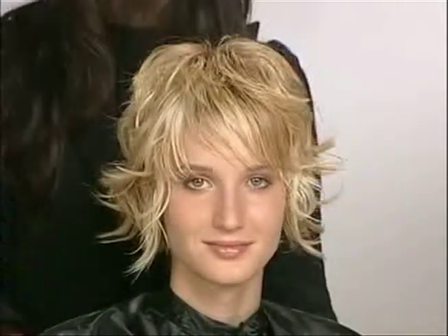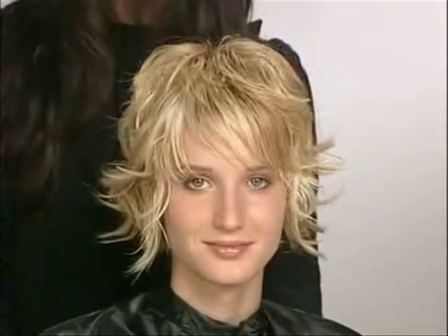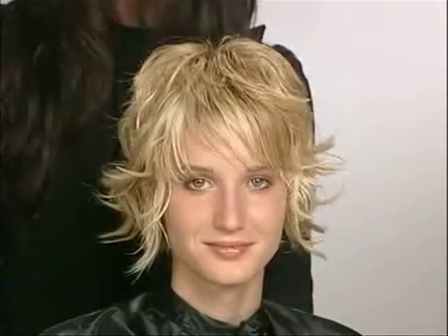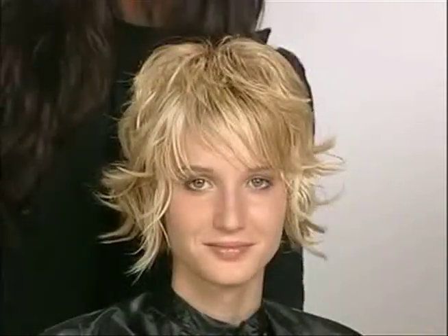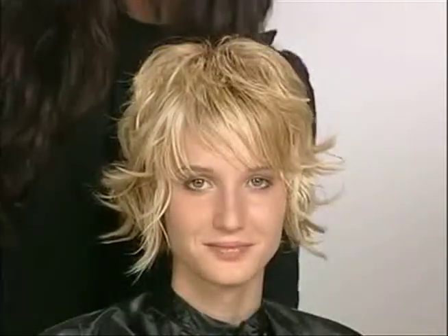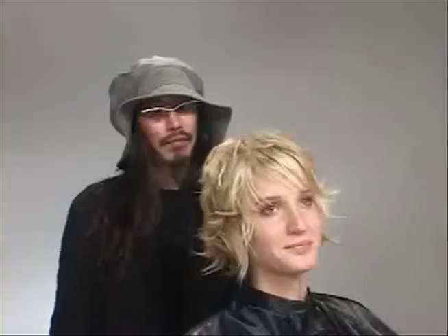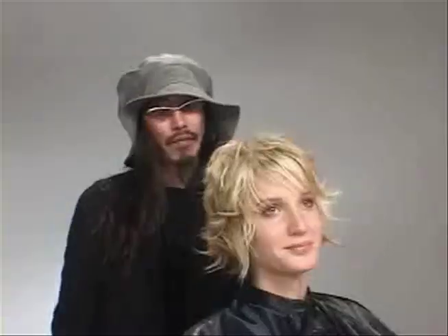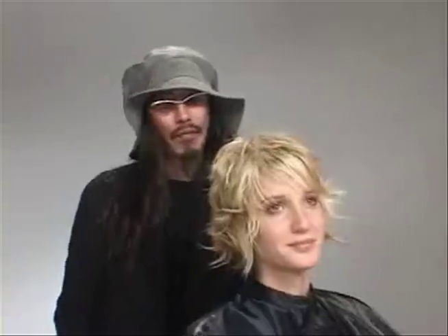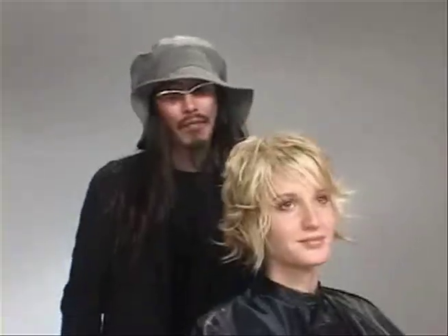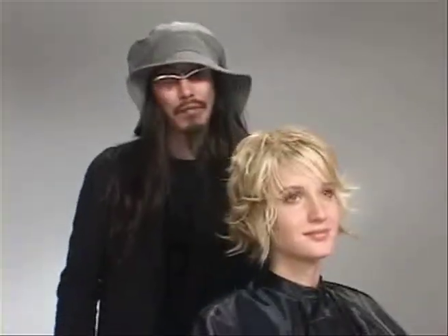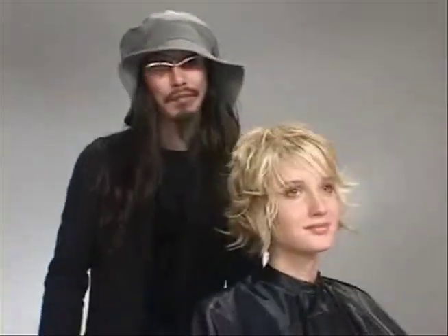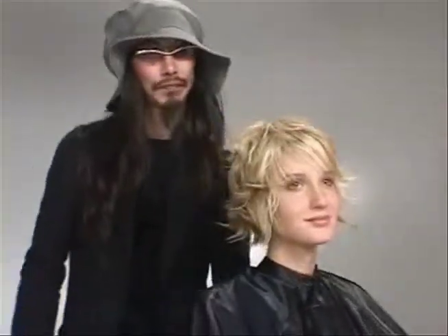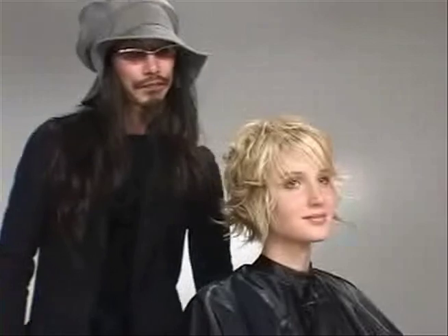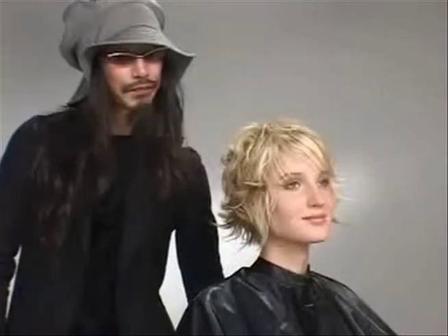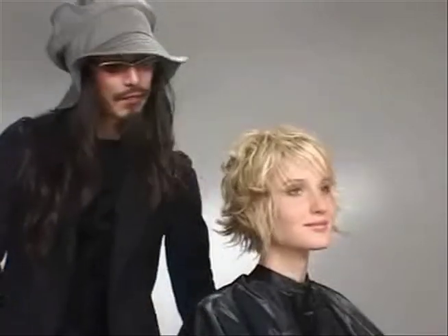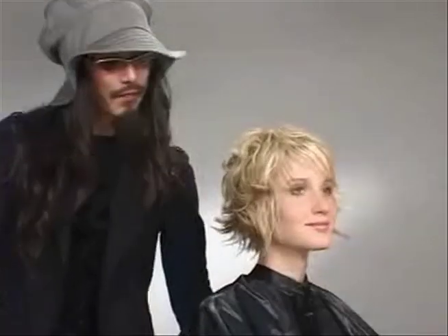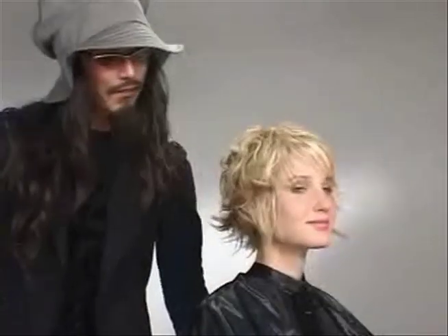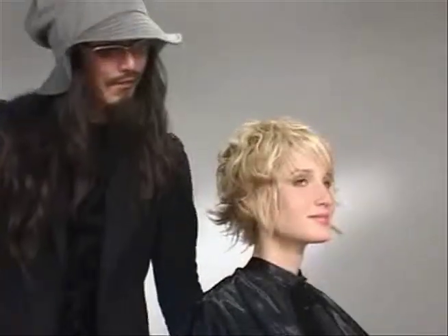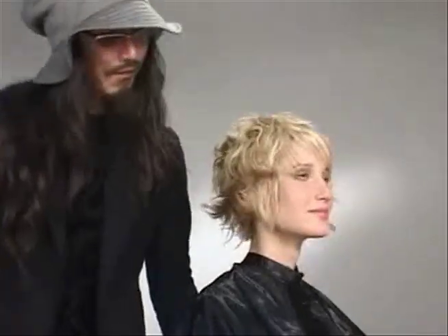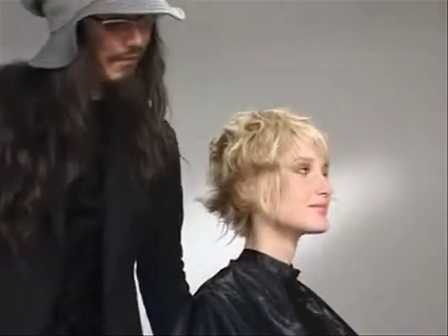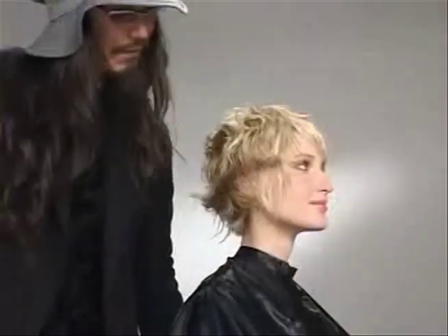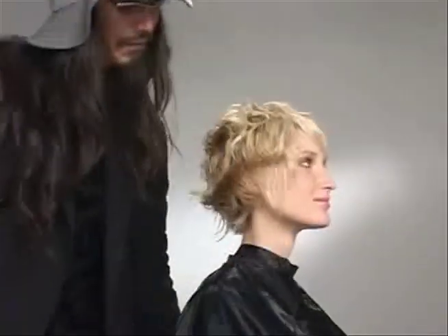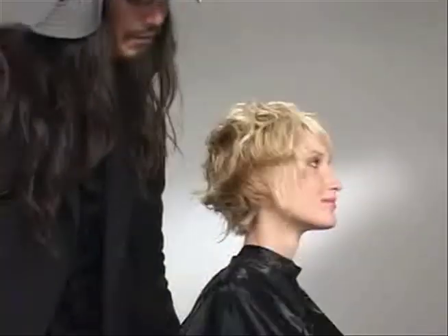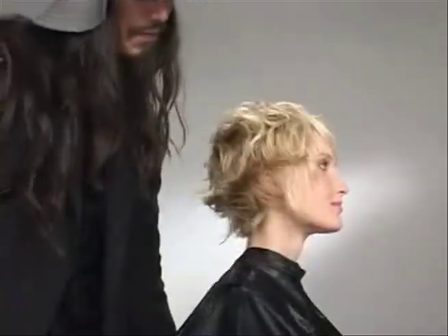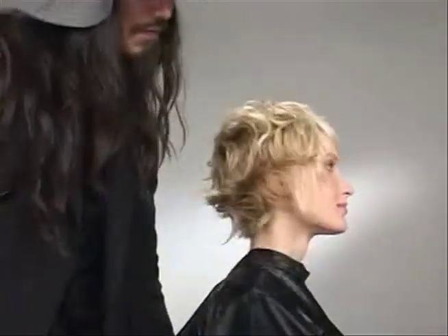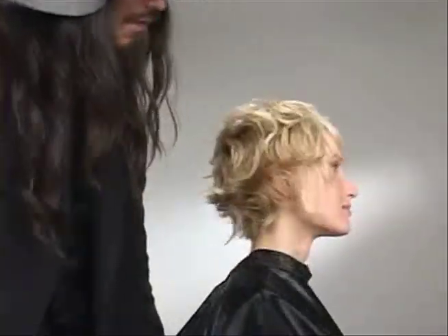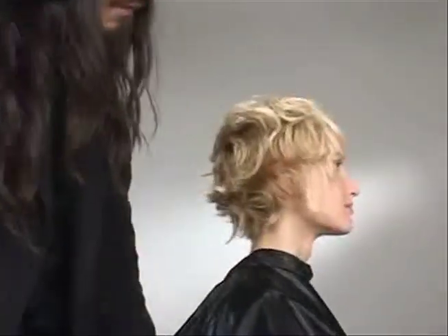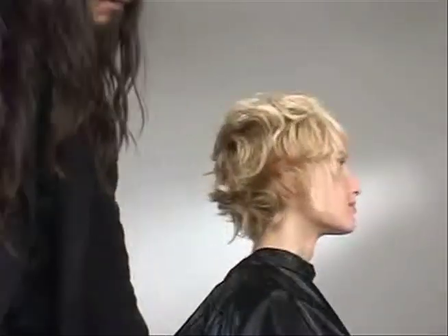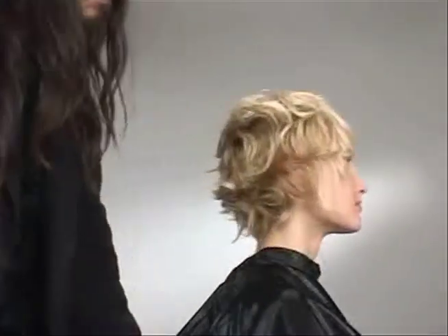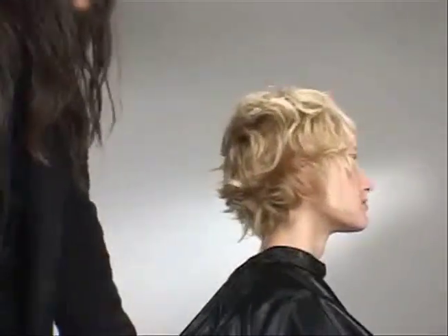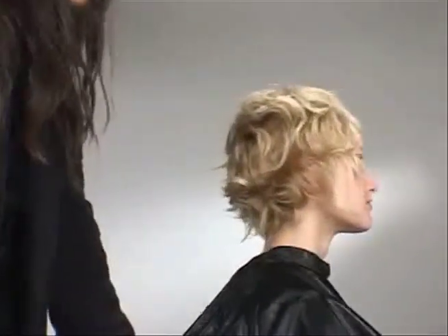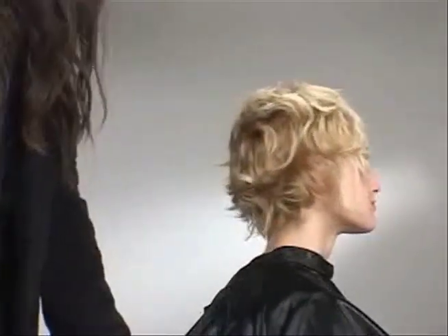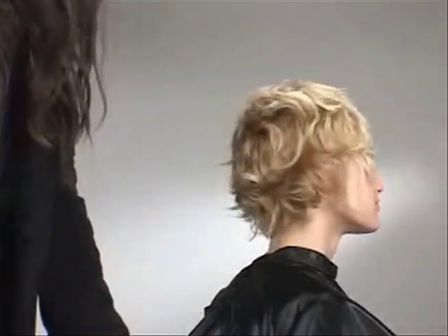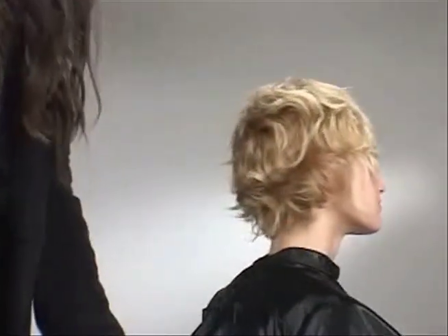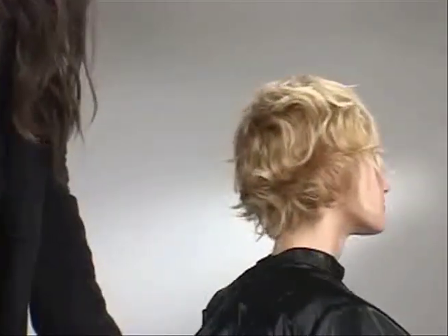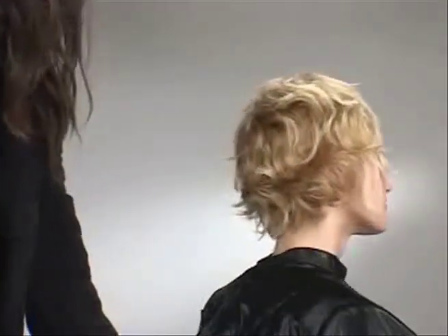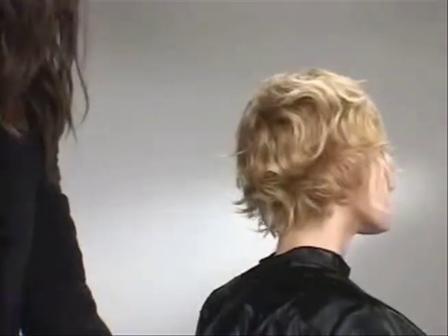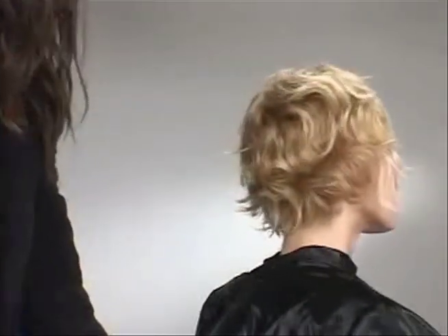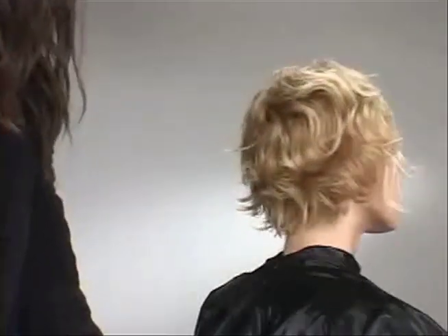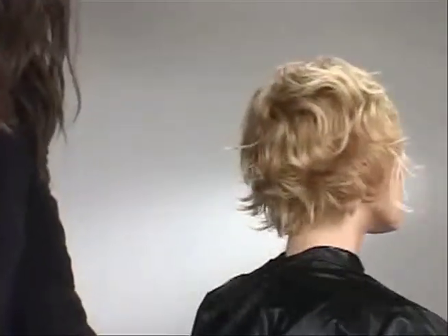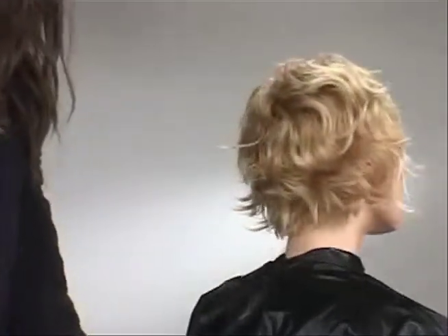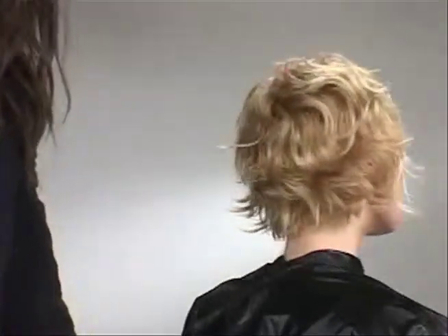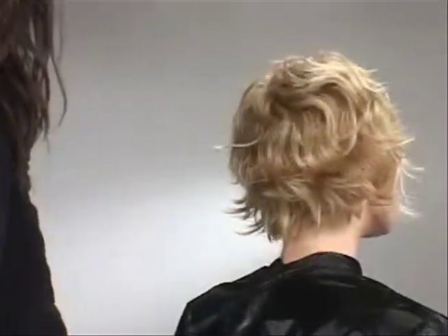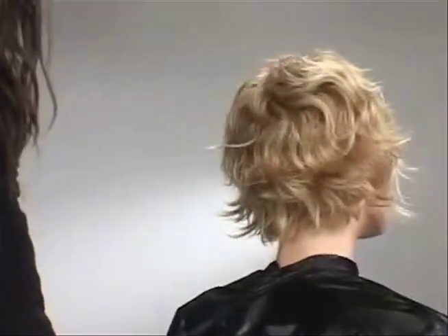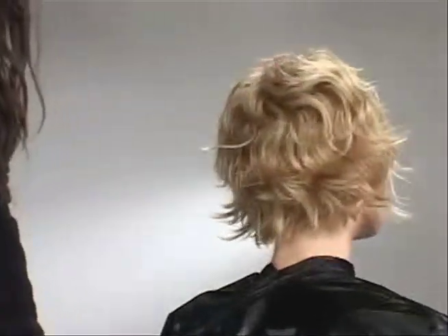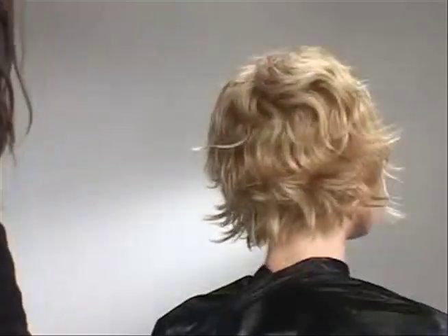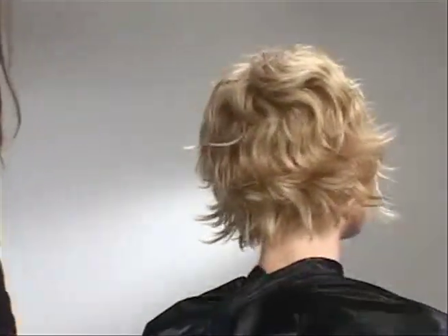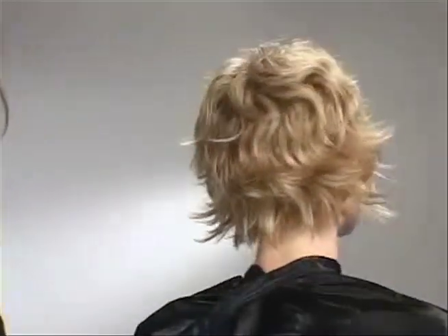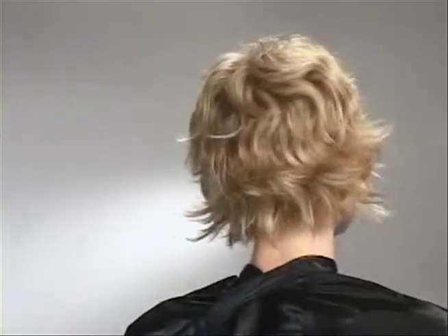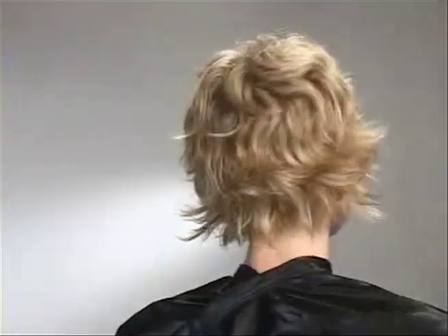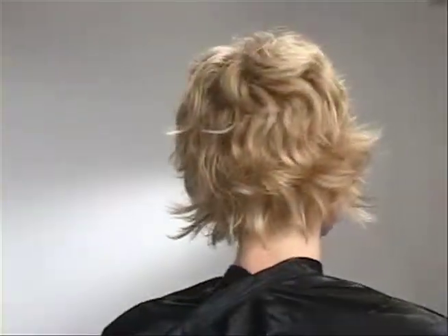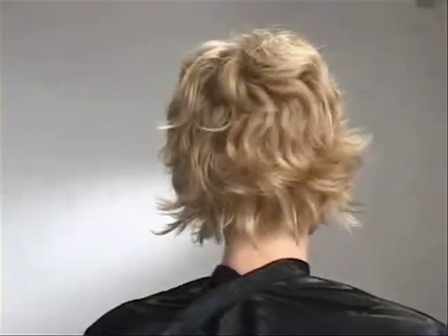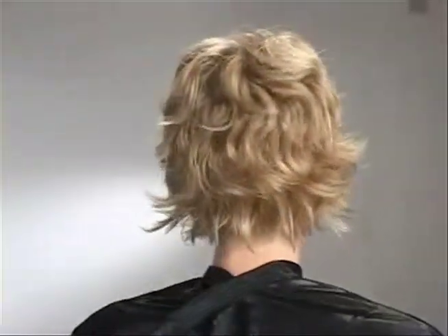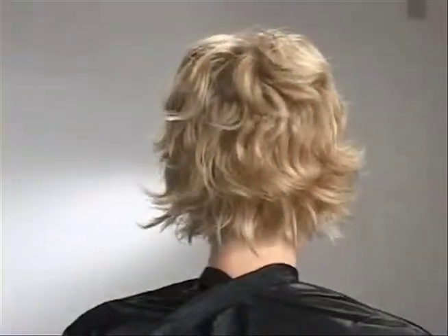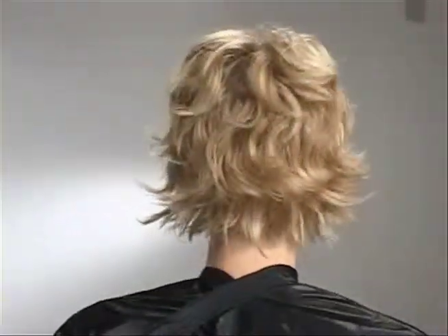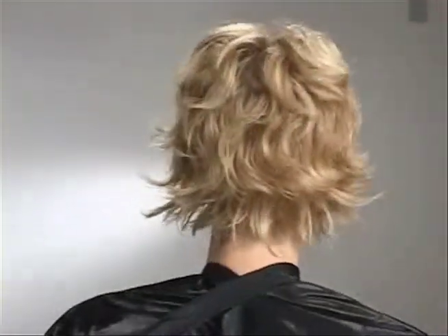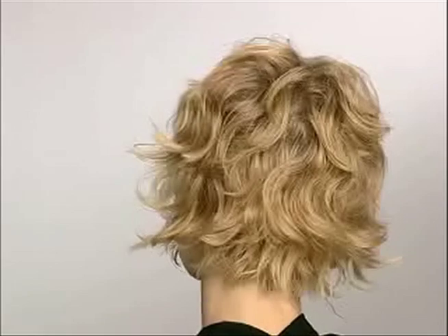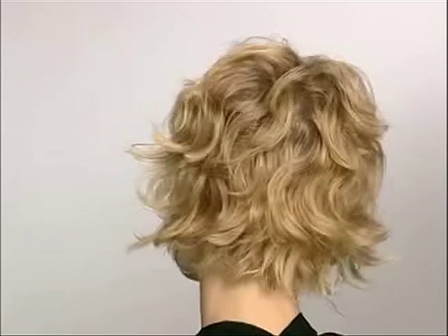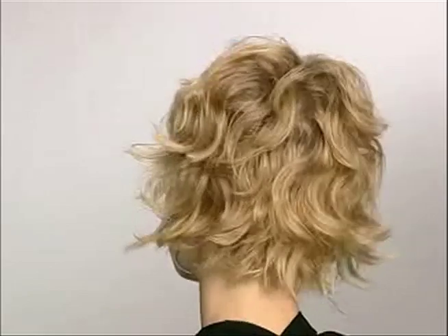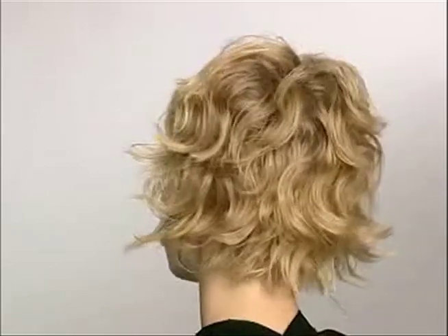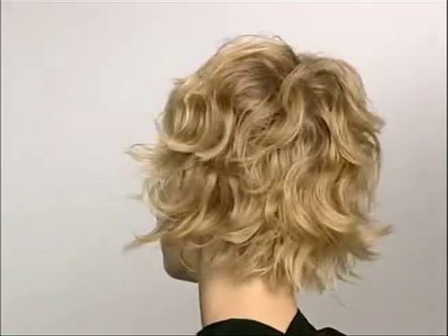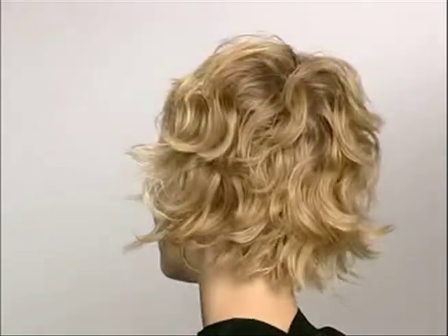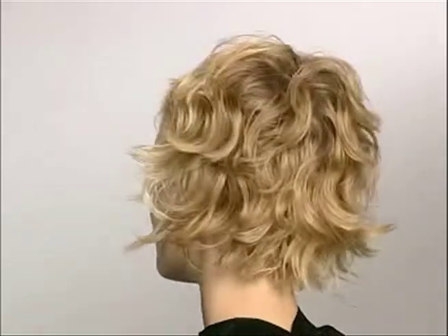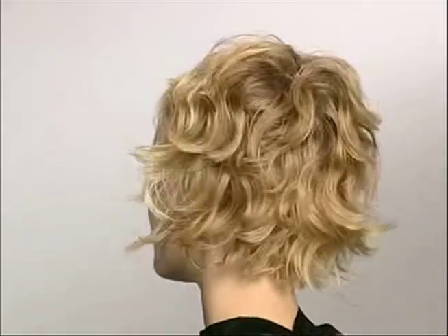That's the finished look with the diffuser. It's nice and piecy, and you can see great graphic texture to it.